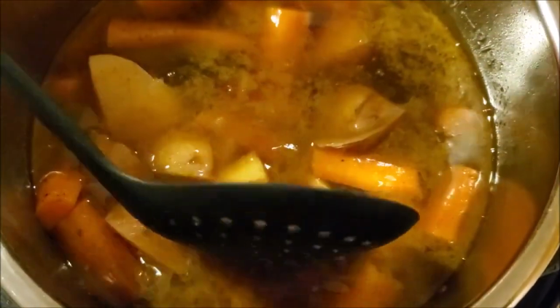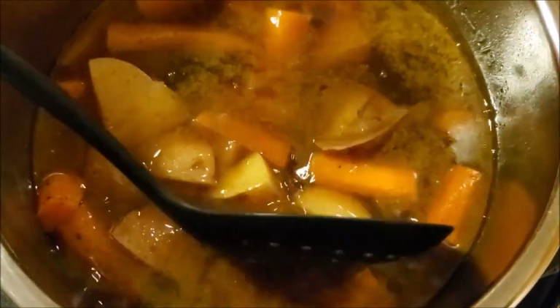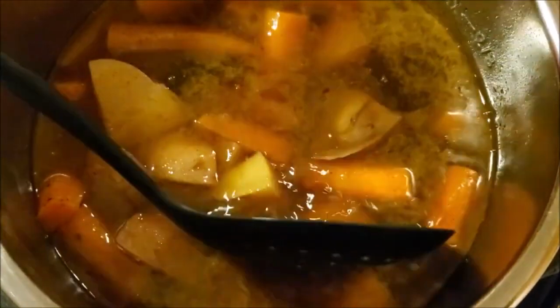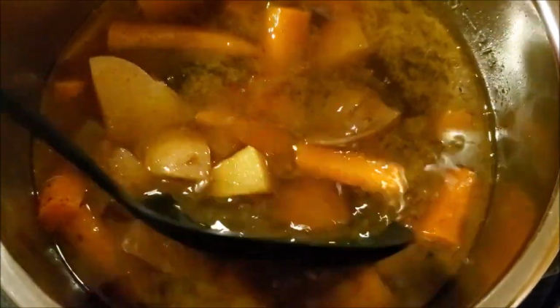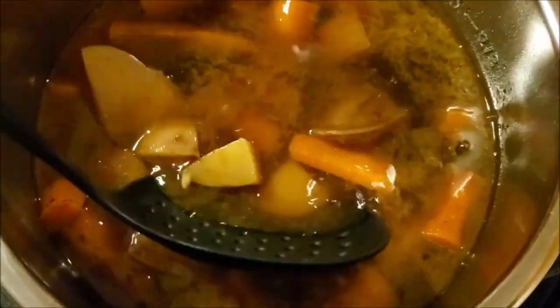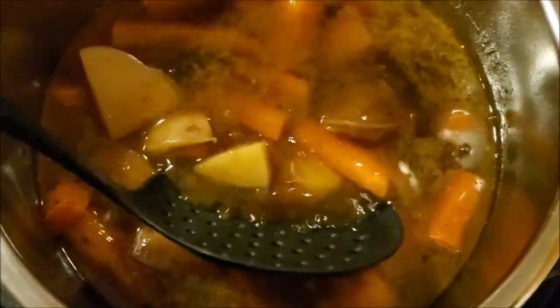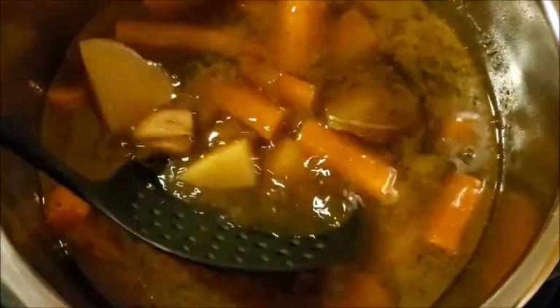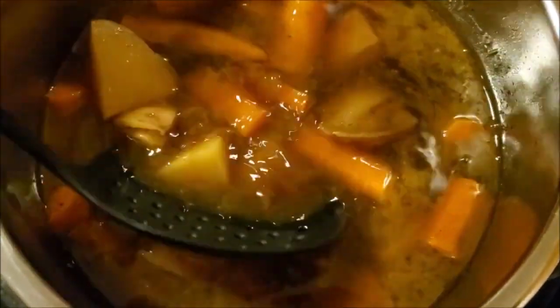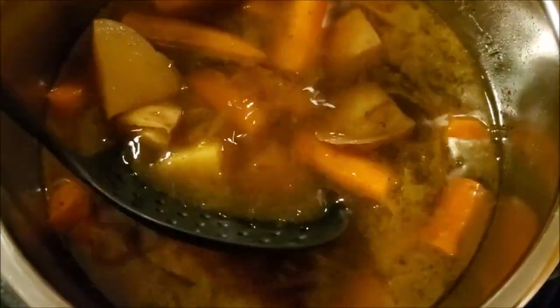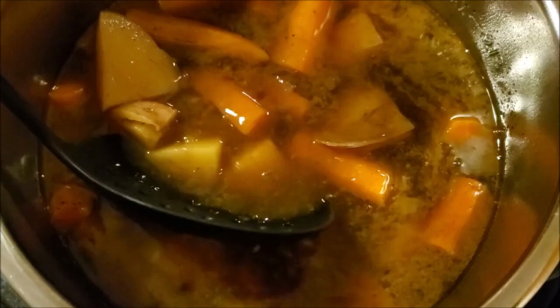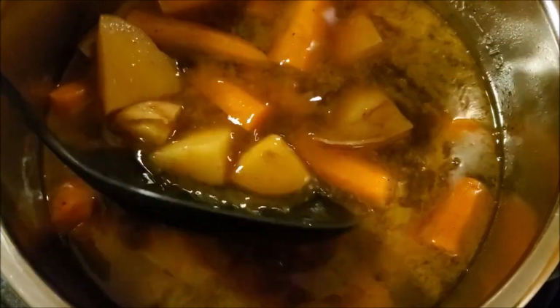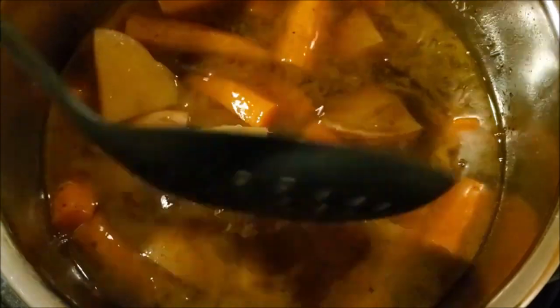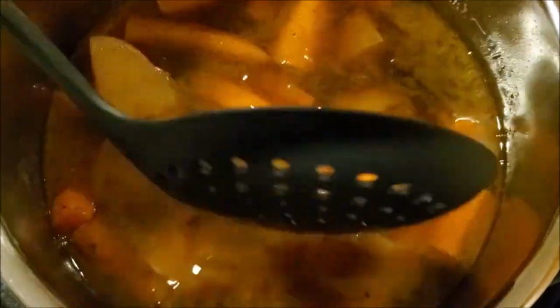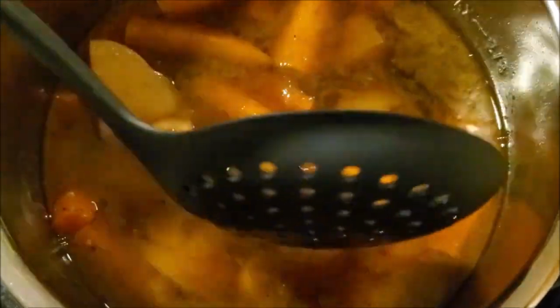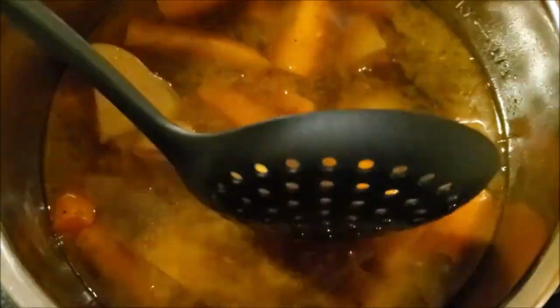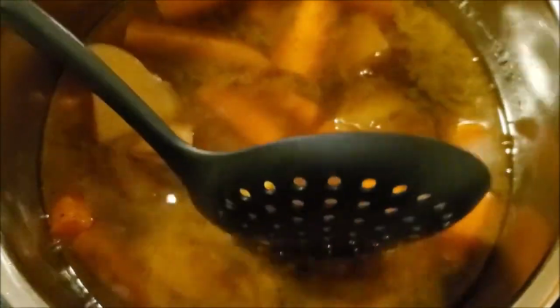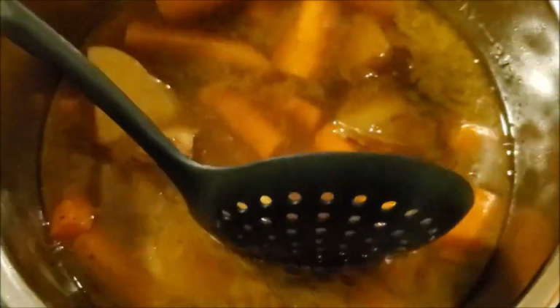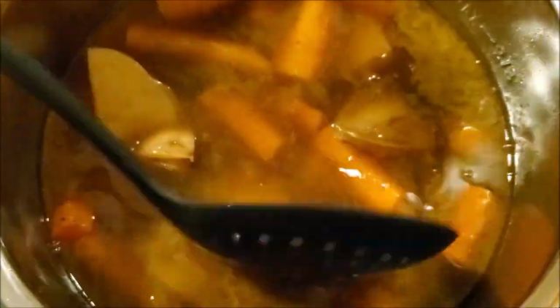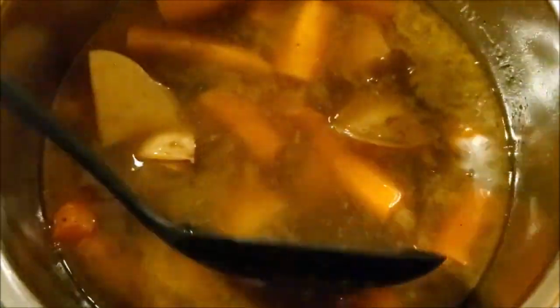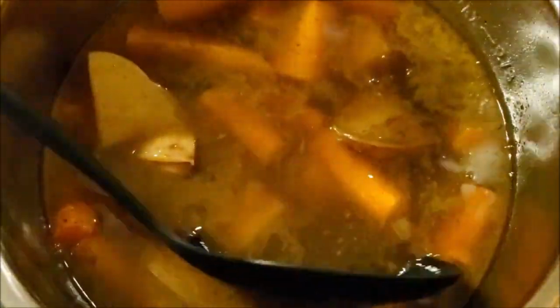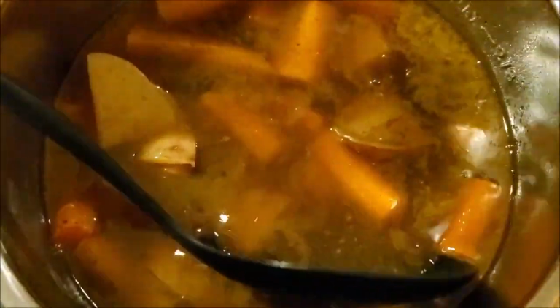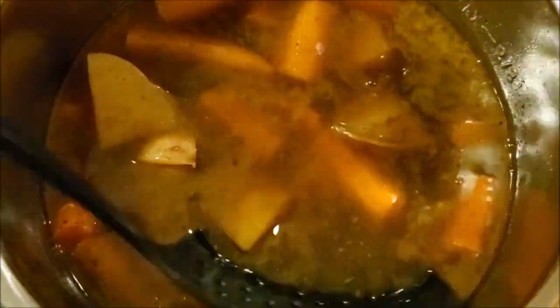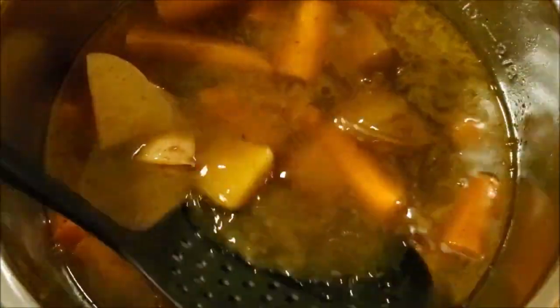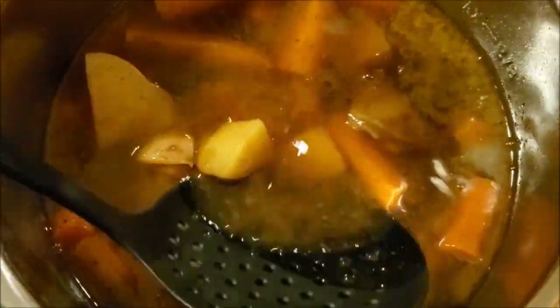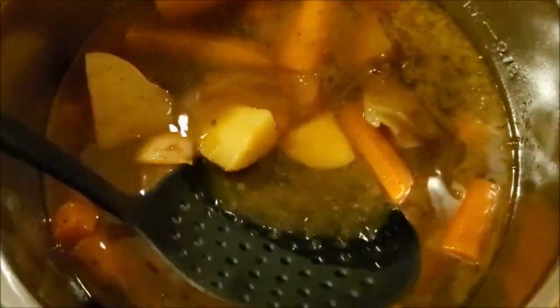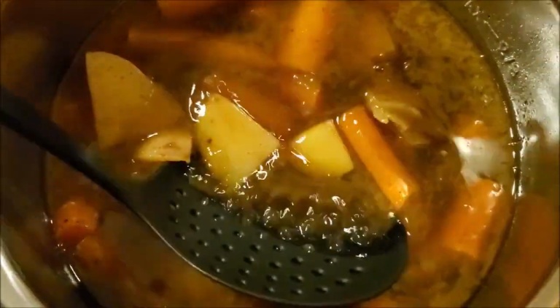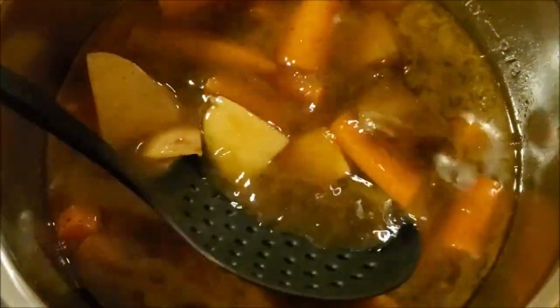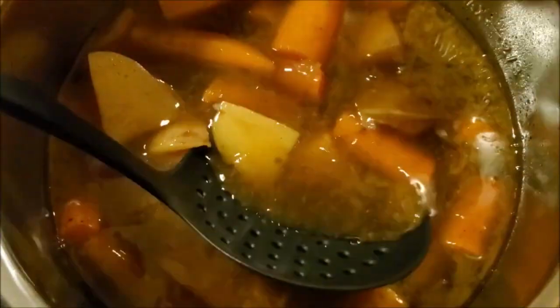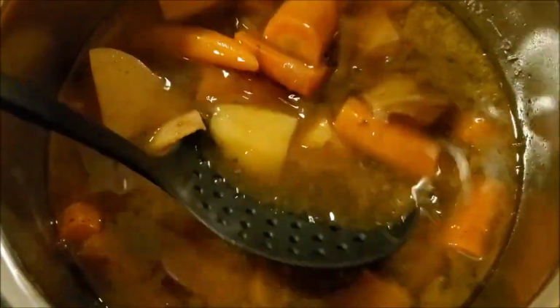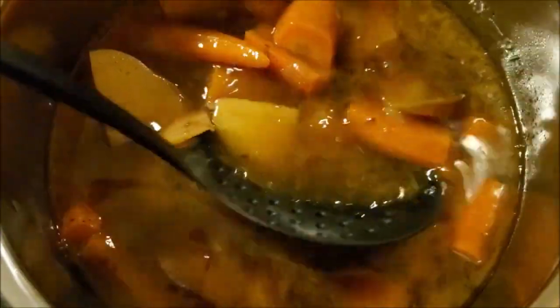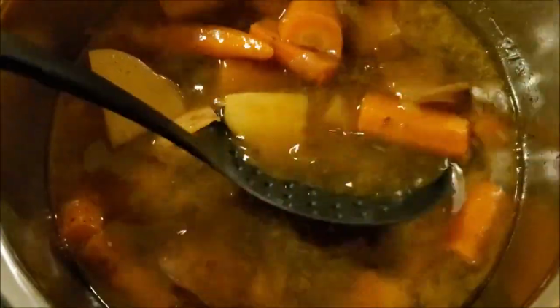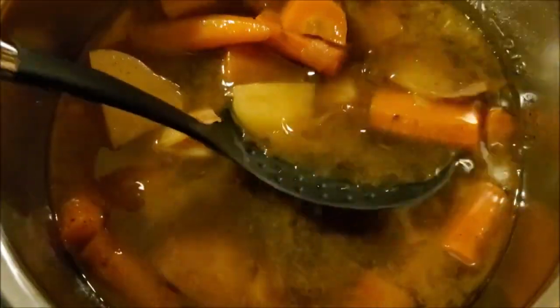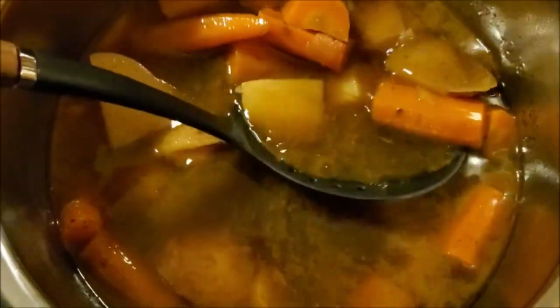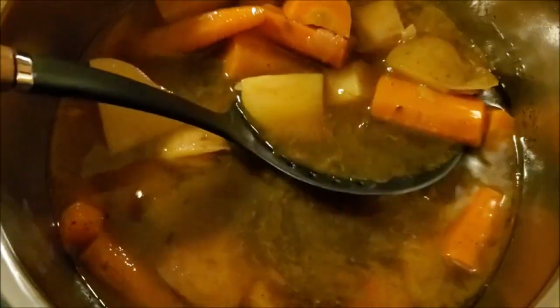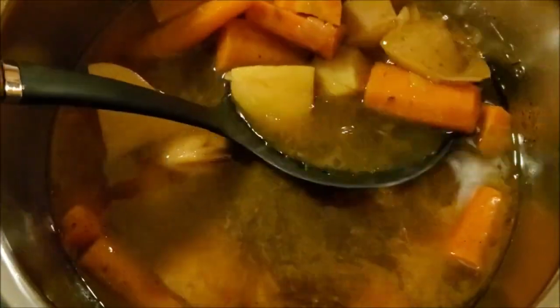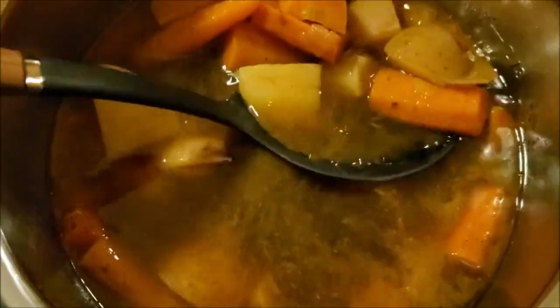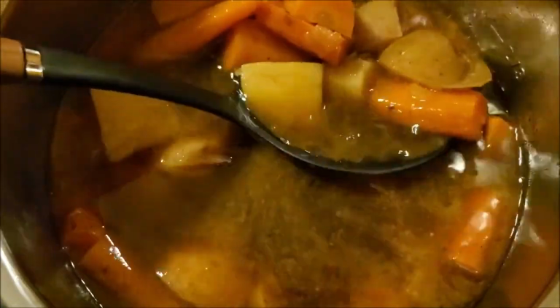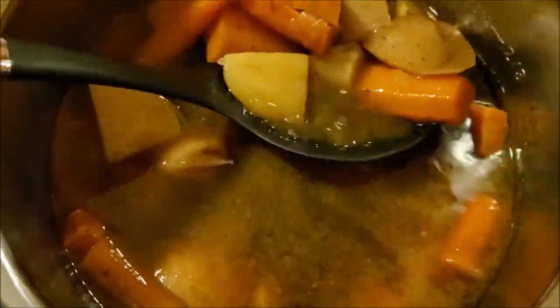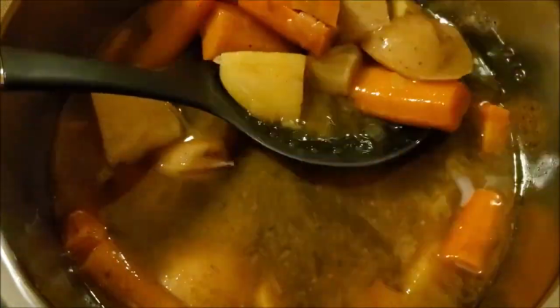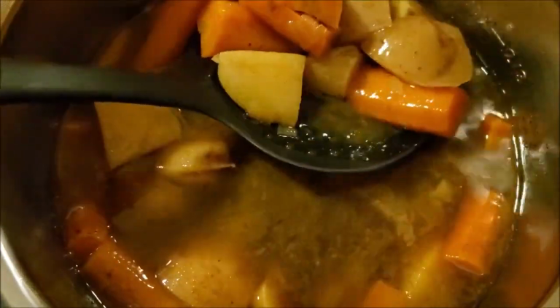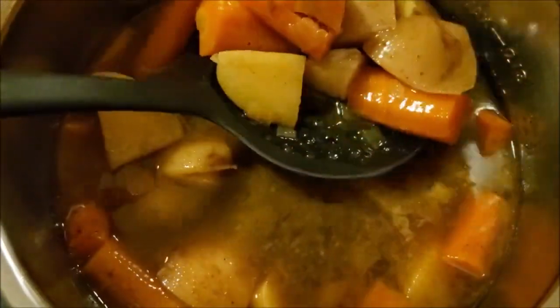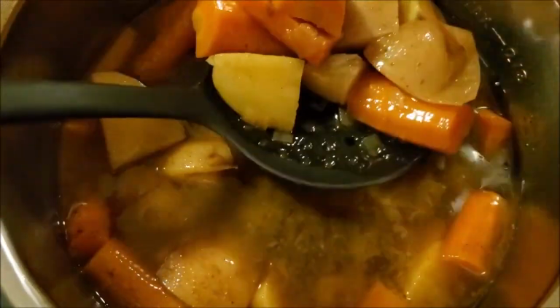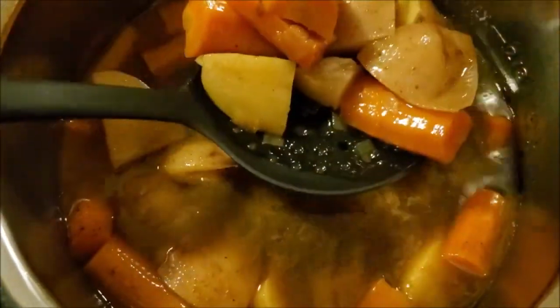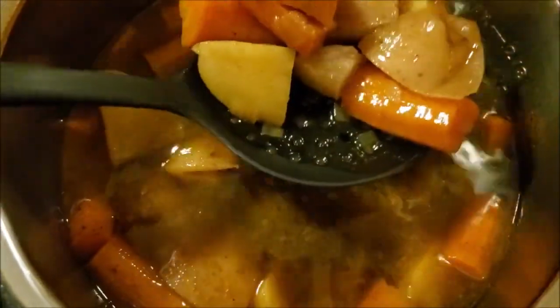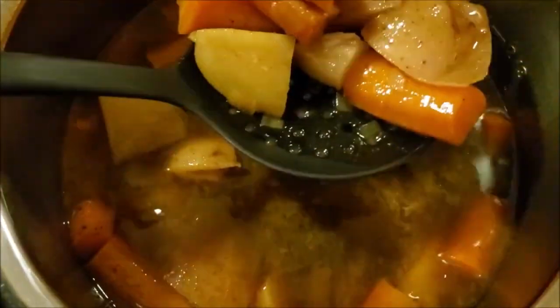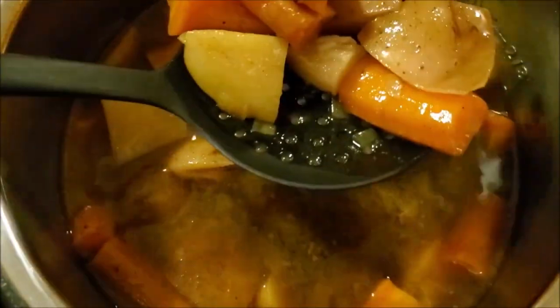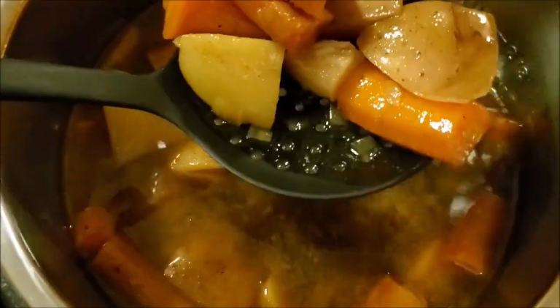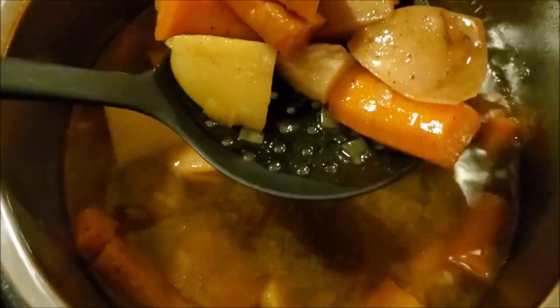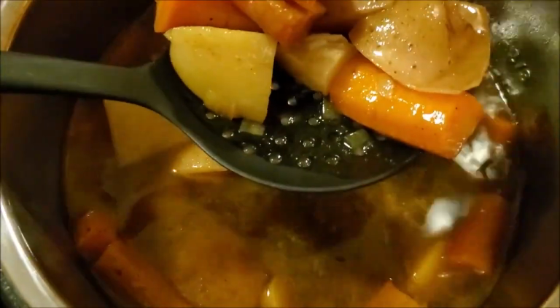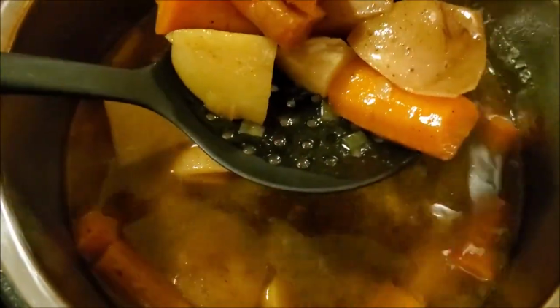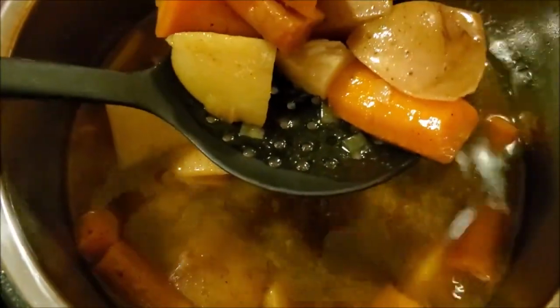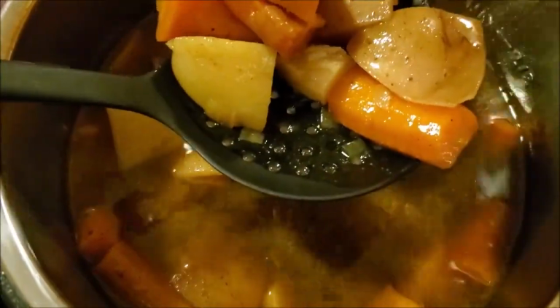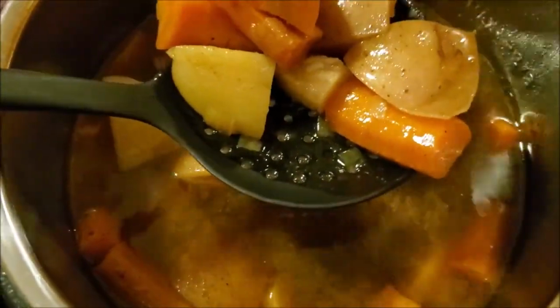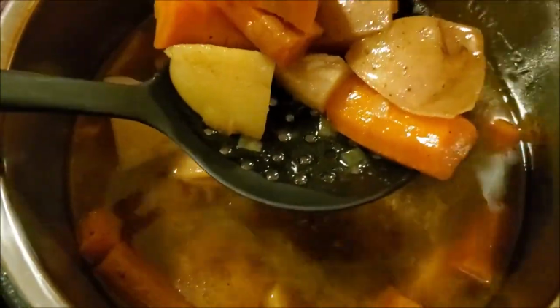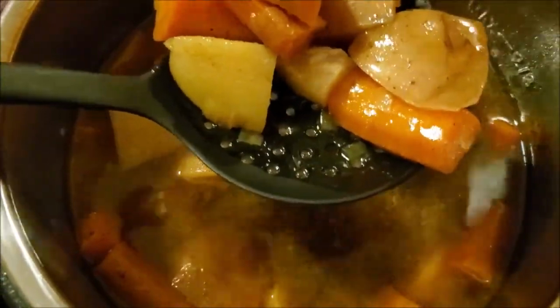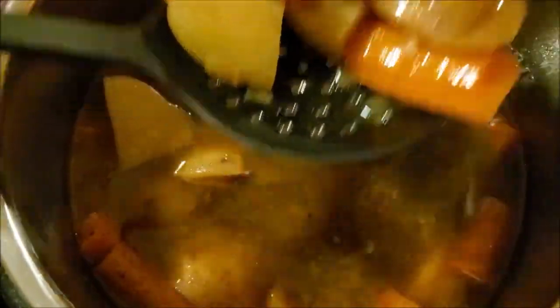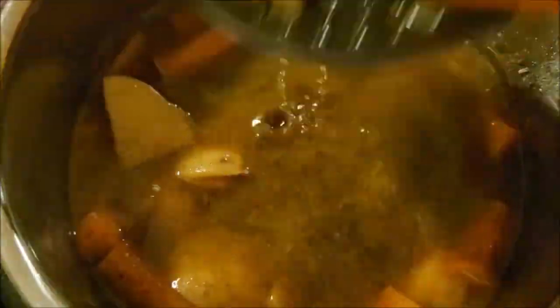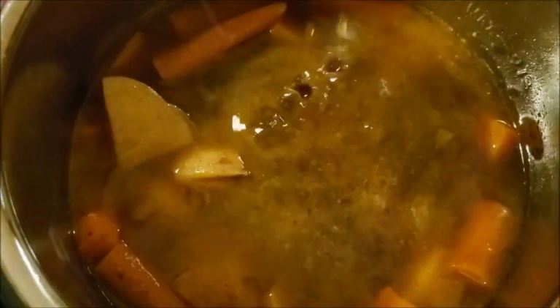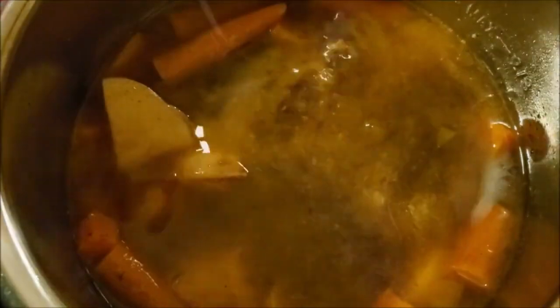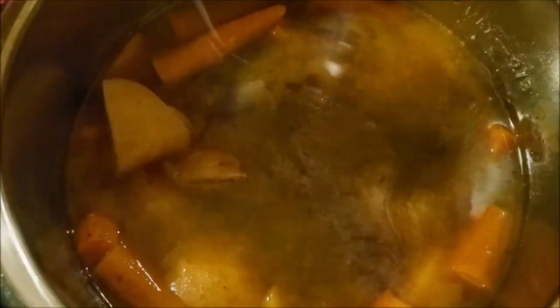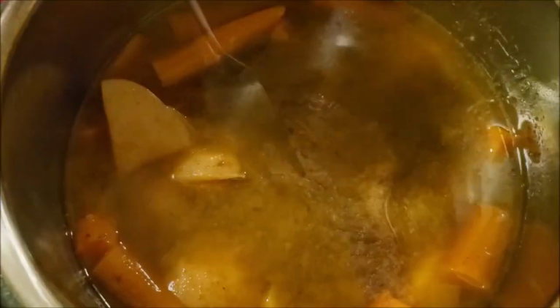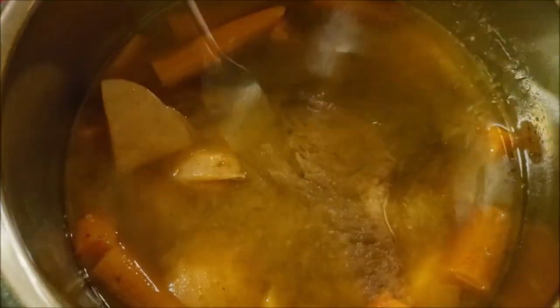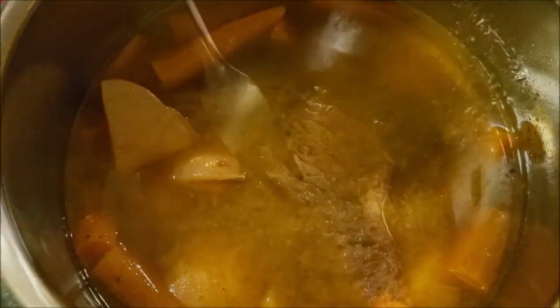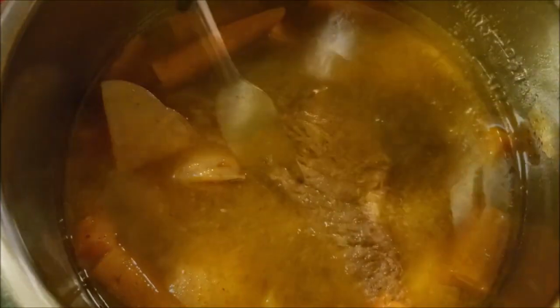After an hour of cooking time, I'm just going to remove my carrots and potatoes and my pot roast, and I'm going to shred it with a fork.